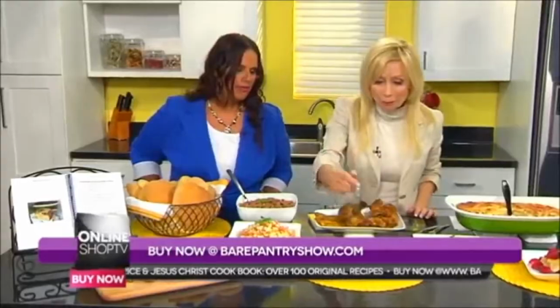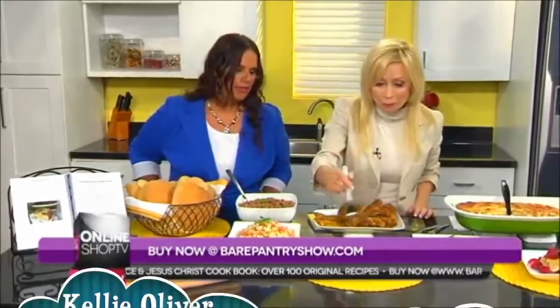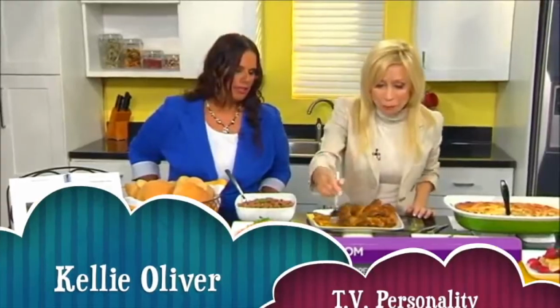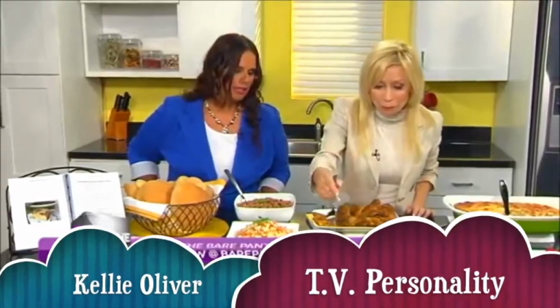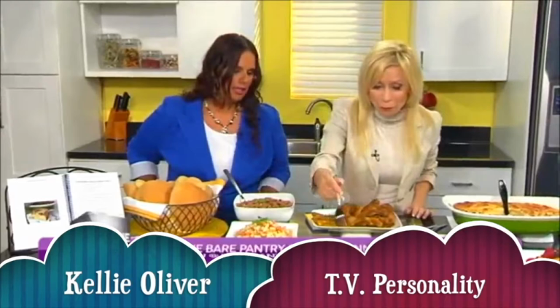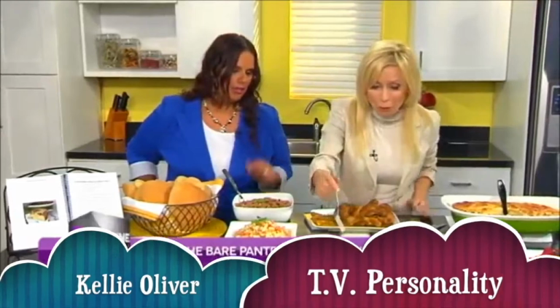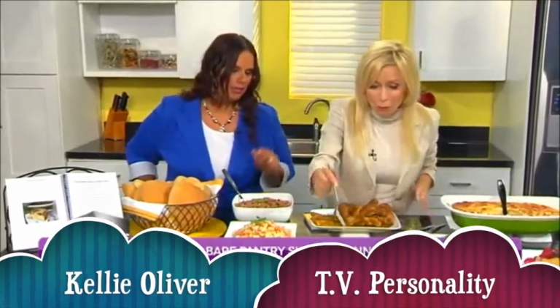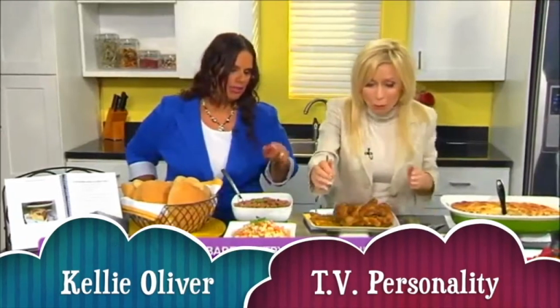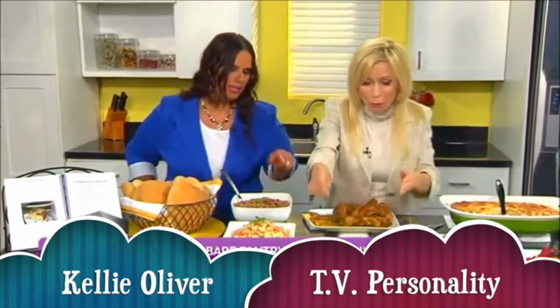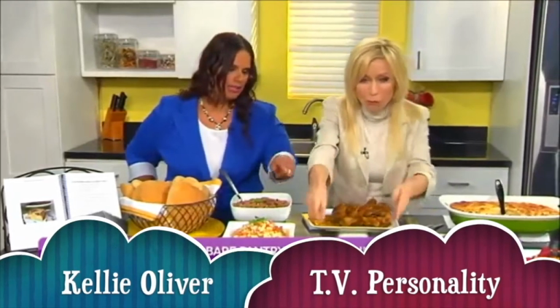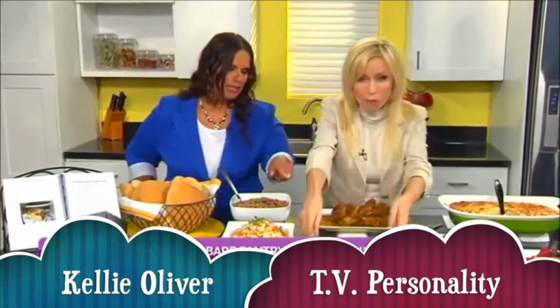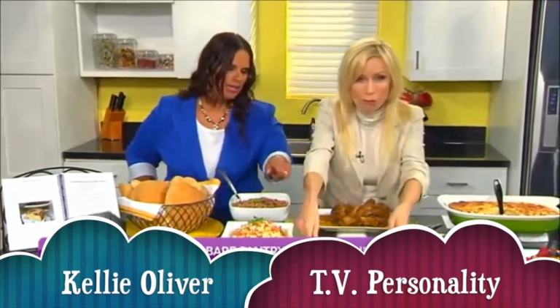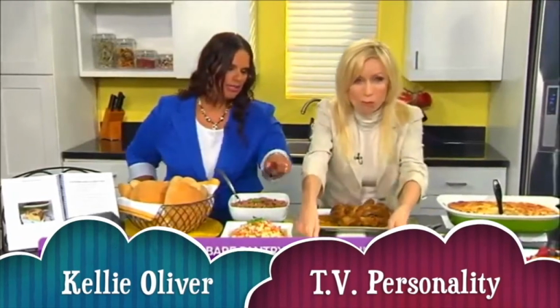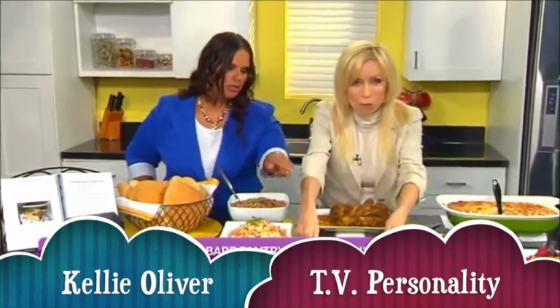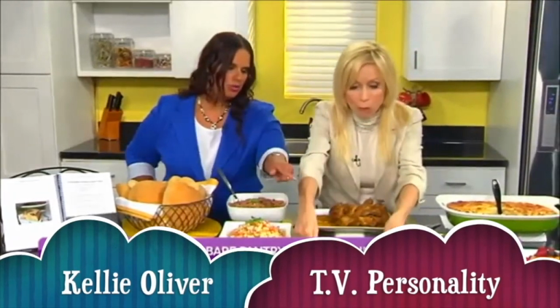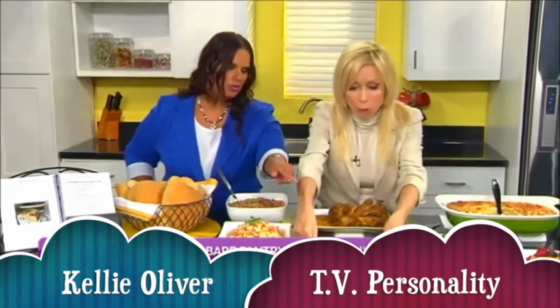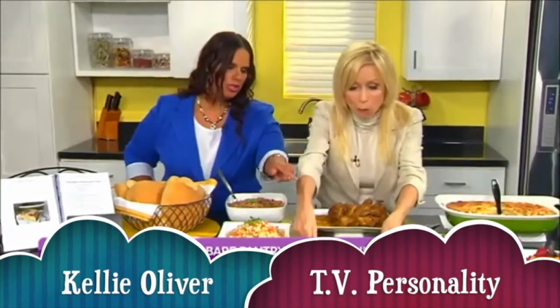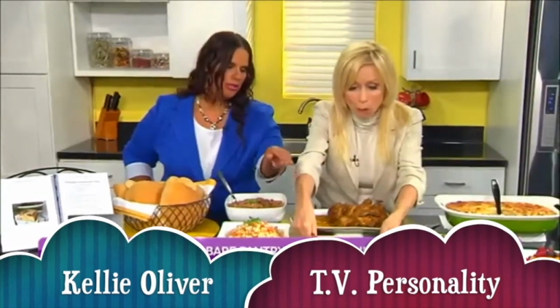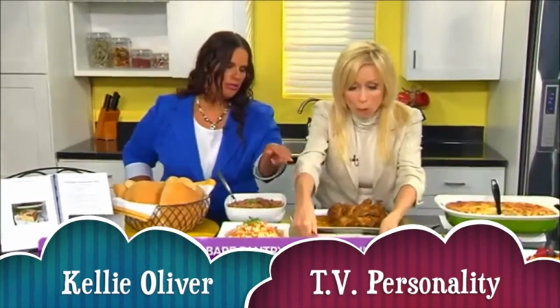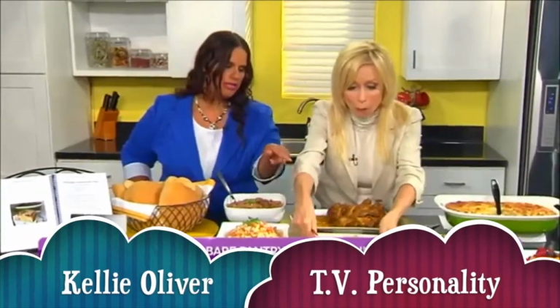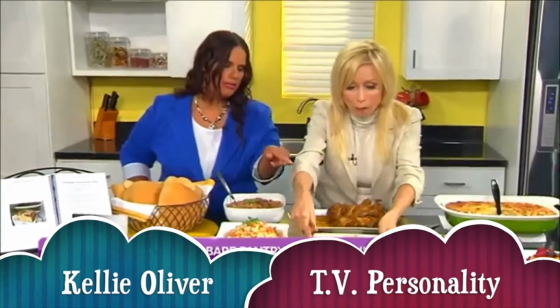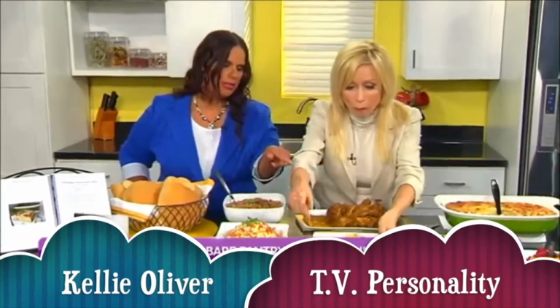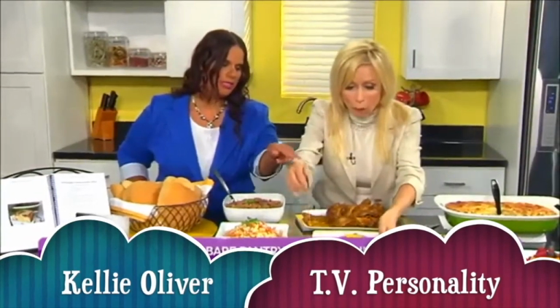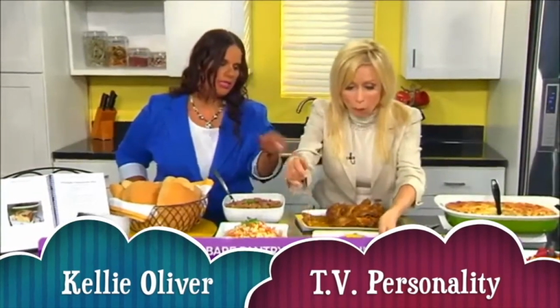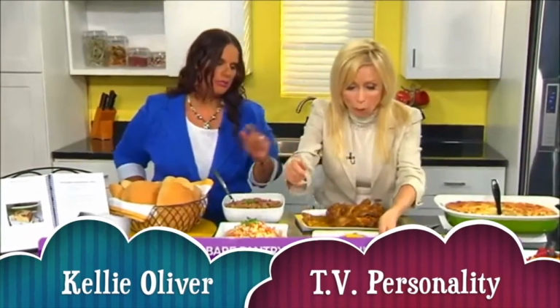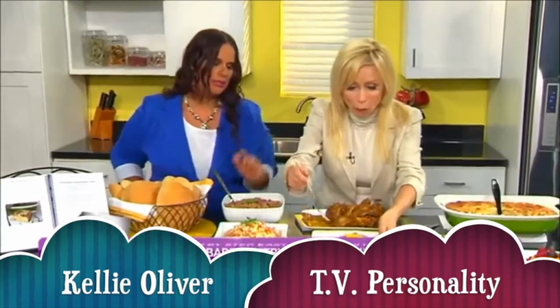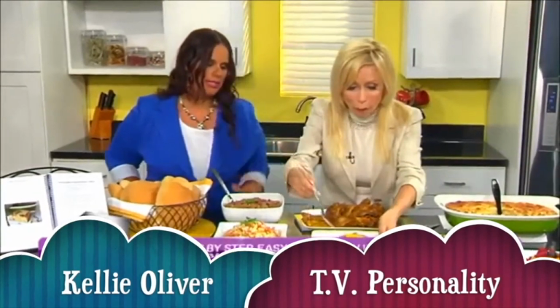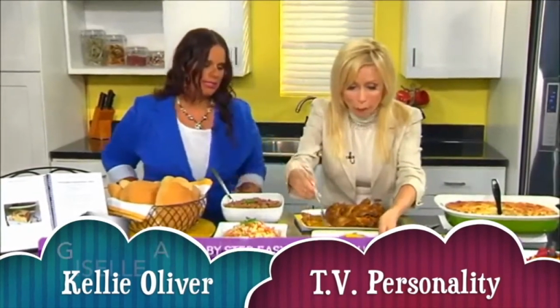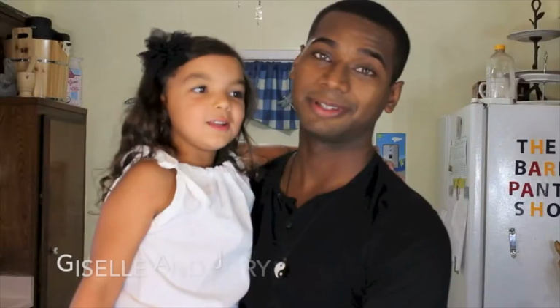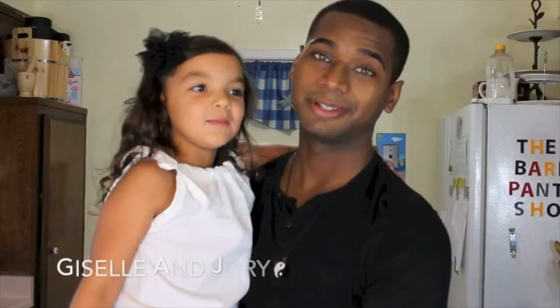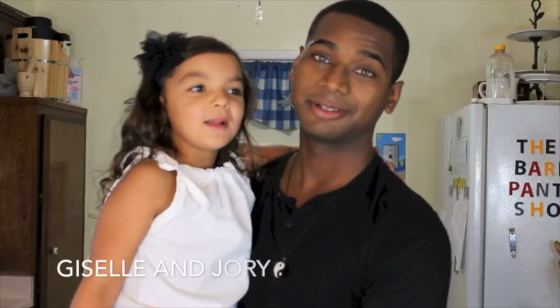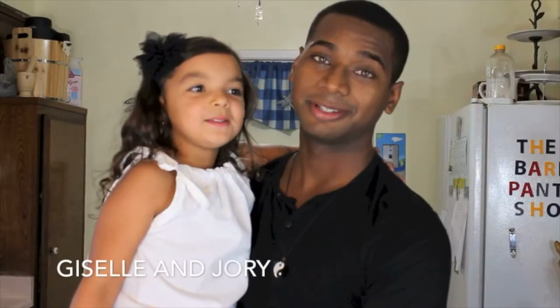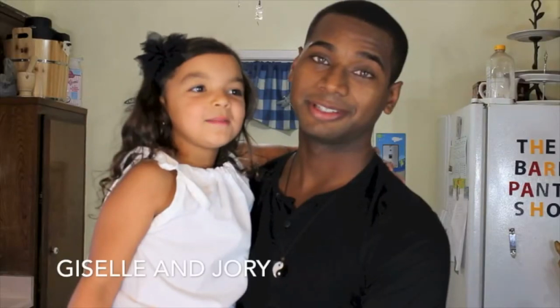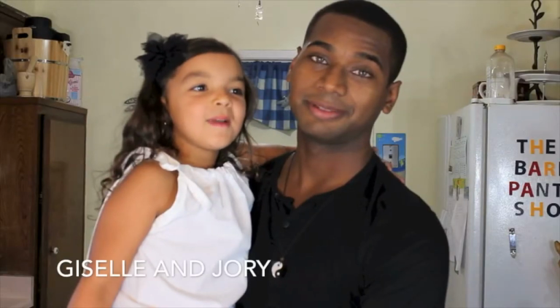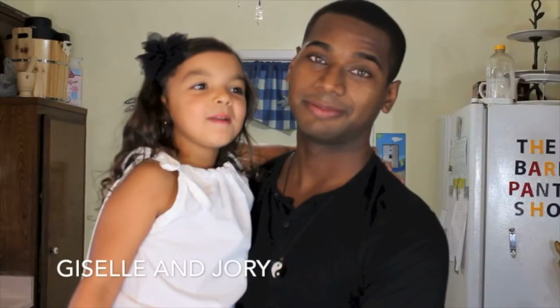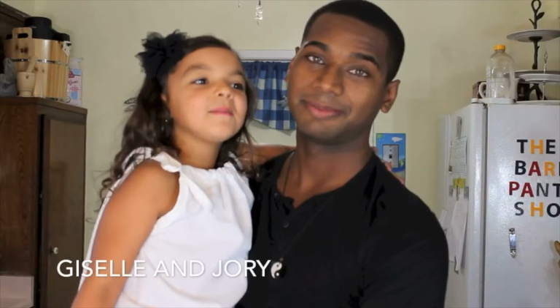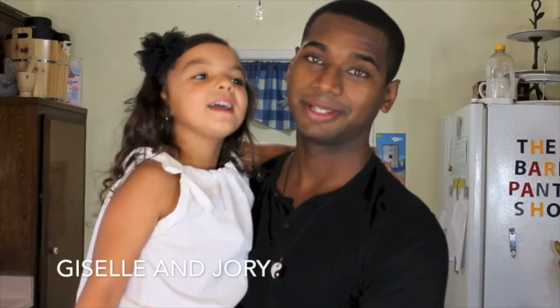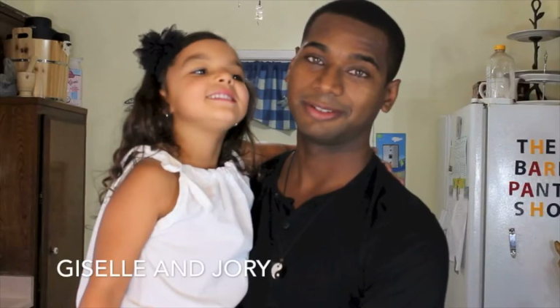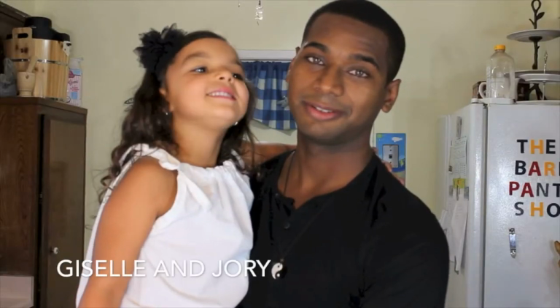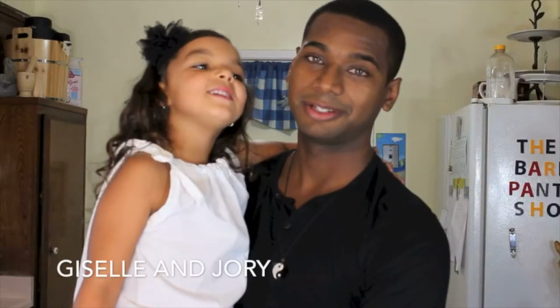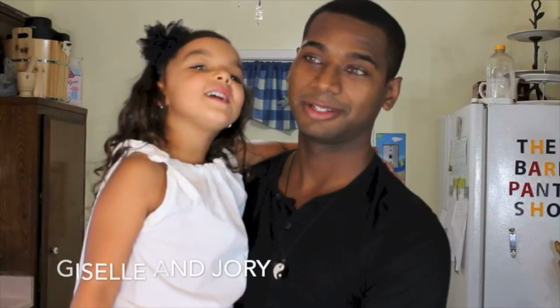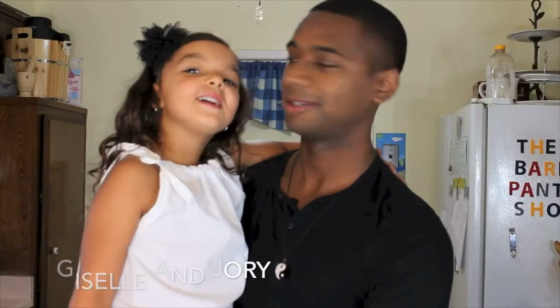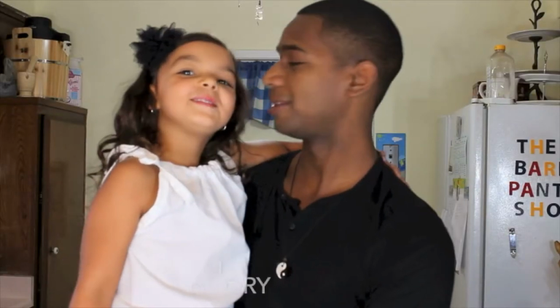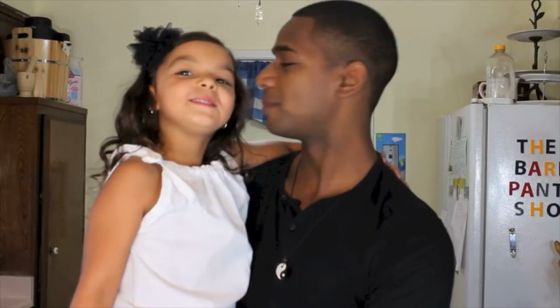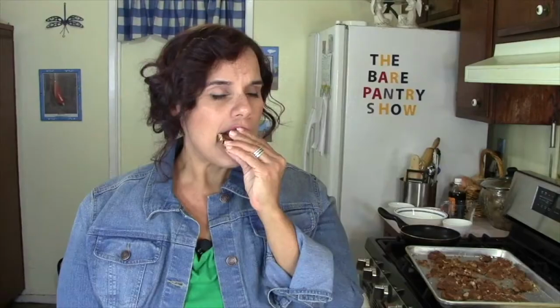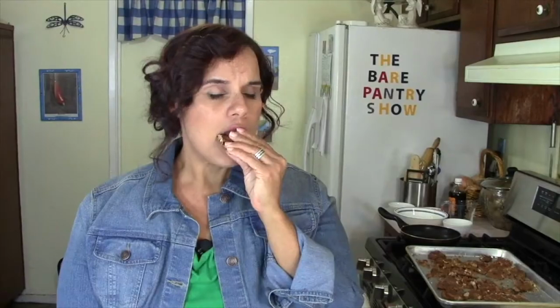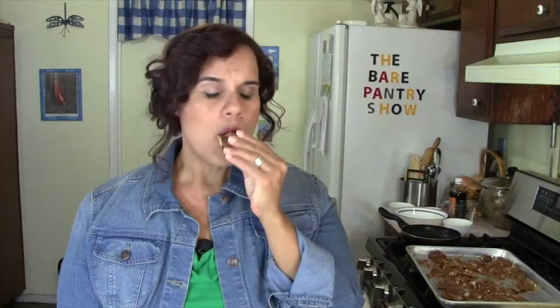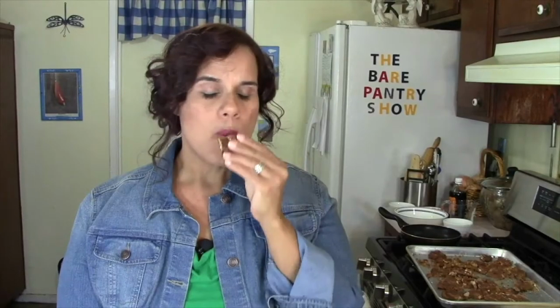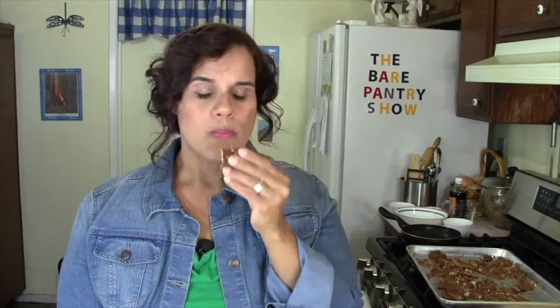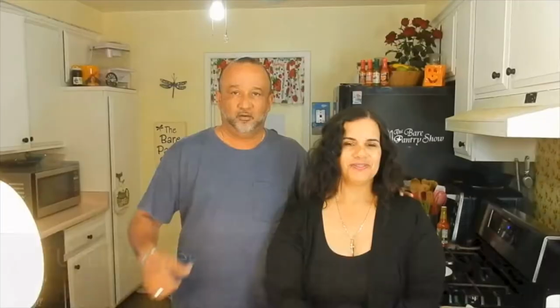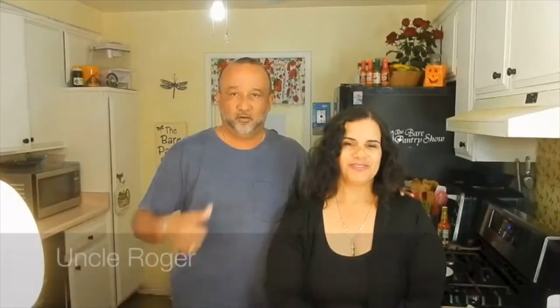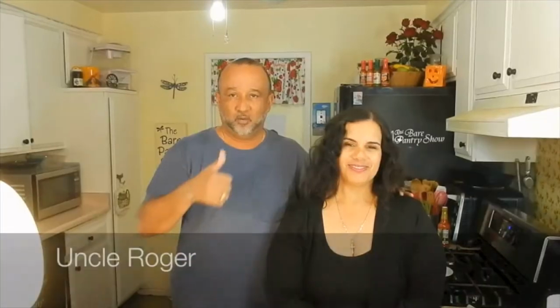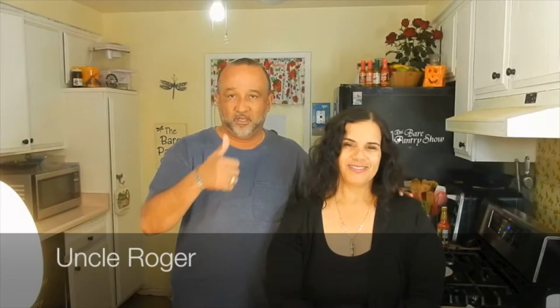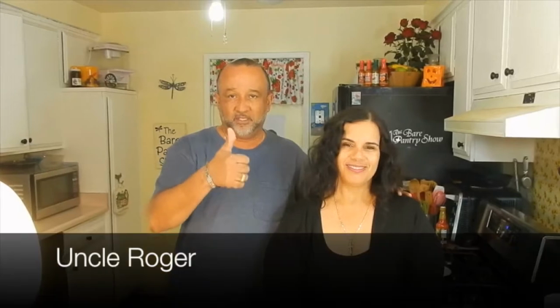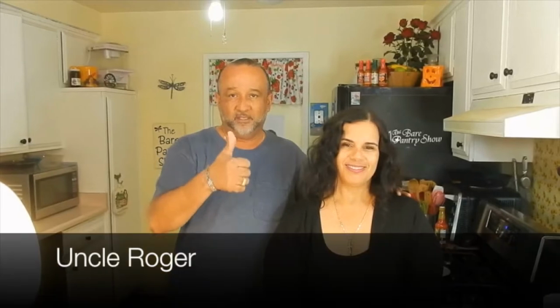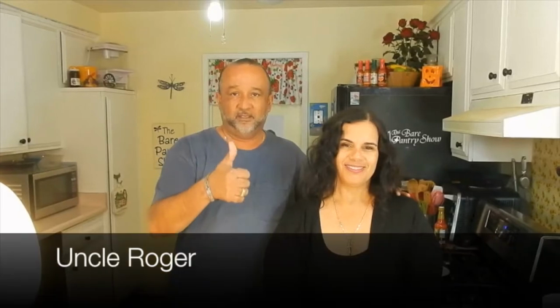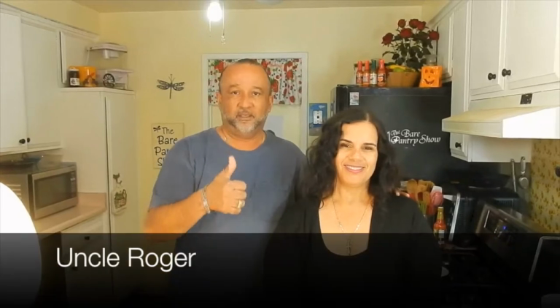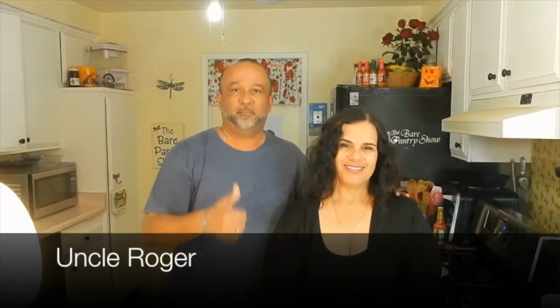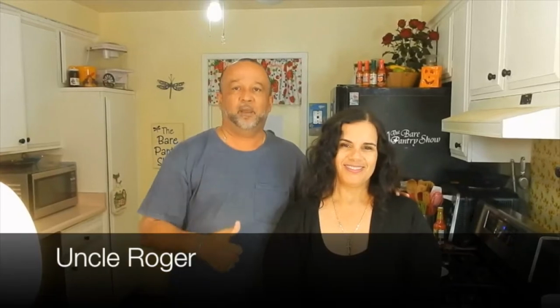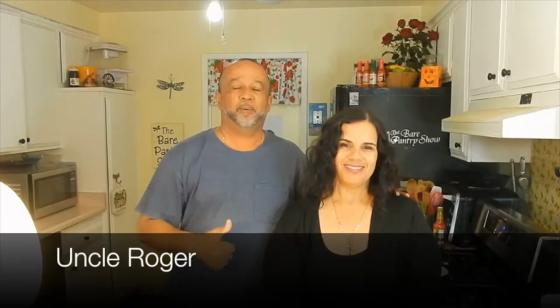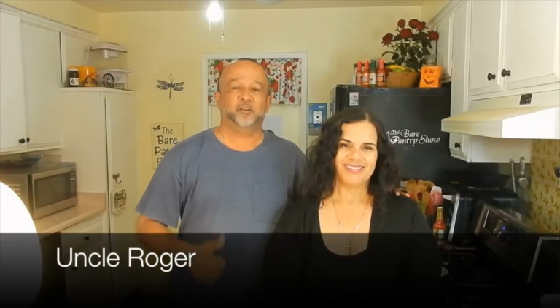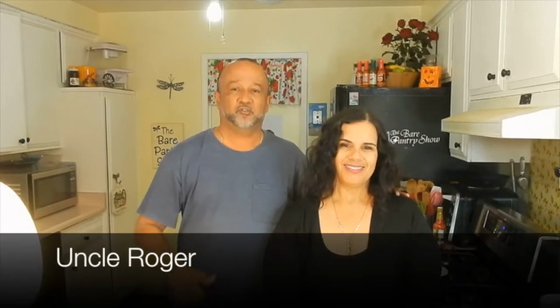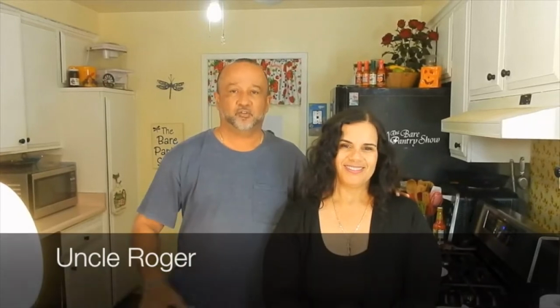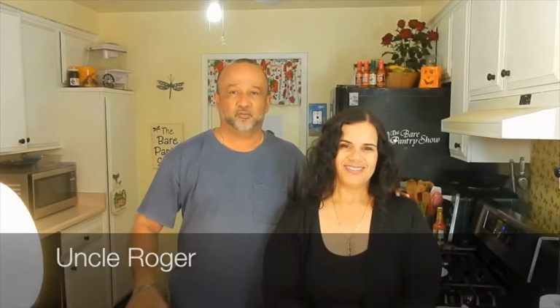Every Sunday: potato salad, stewed chicken, rice and beans and plantain. You're watching The Bear Pantry Show.